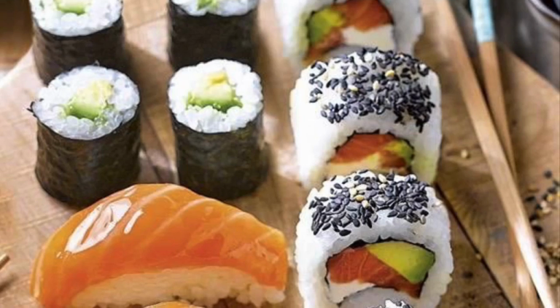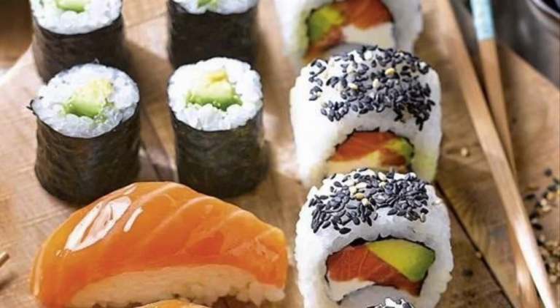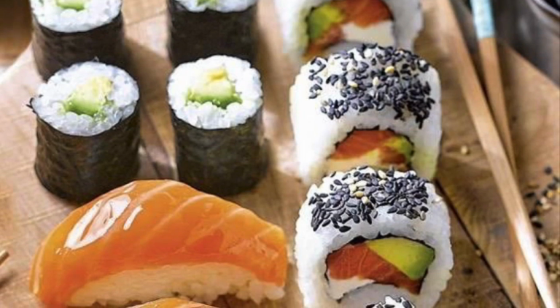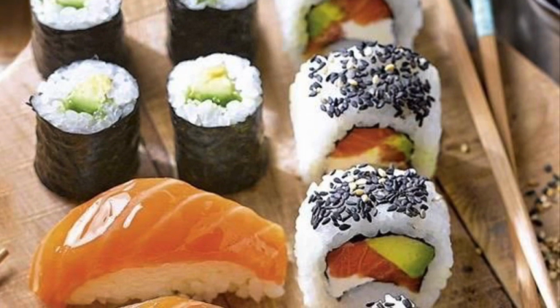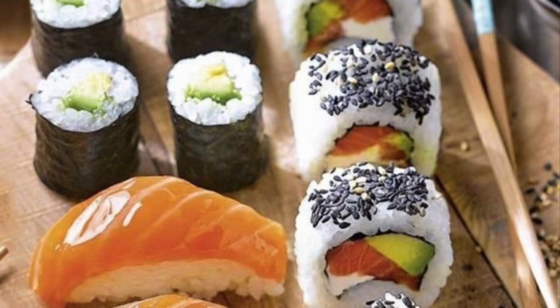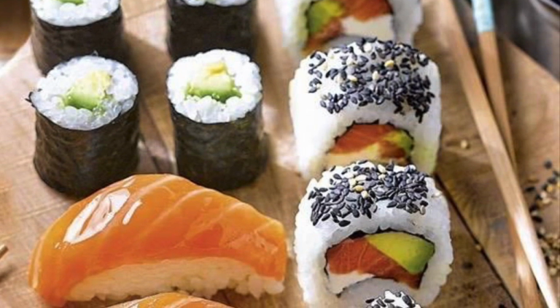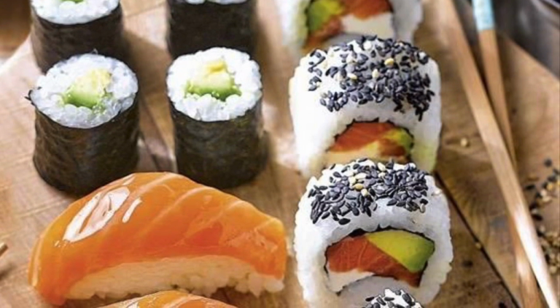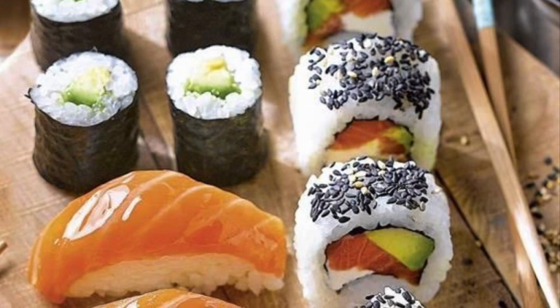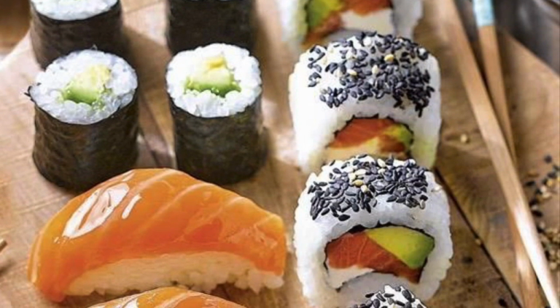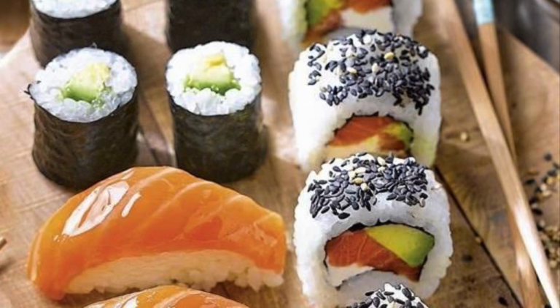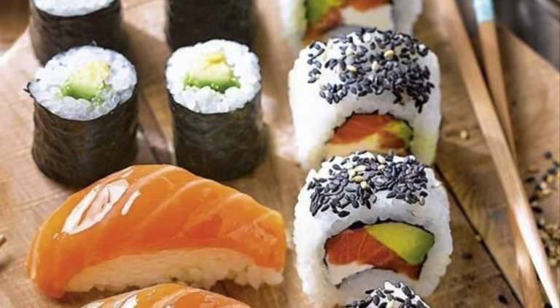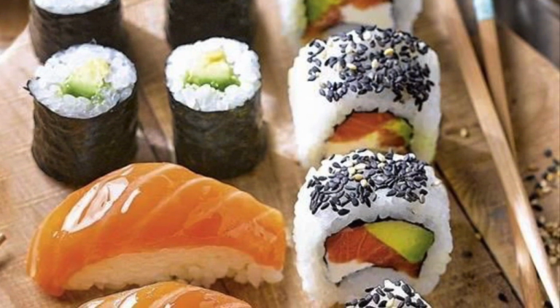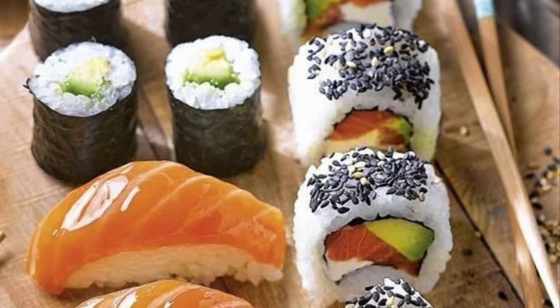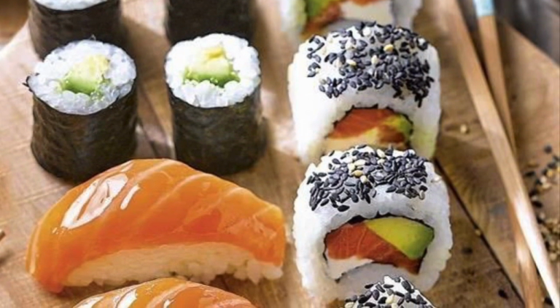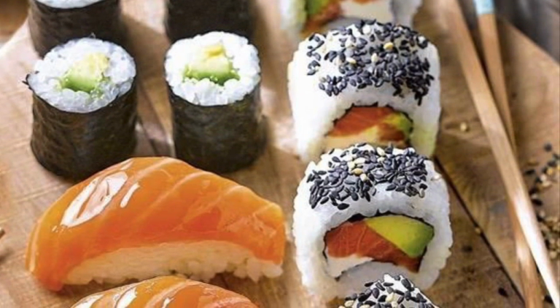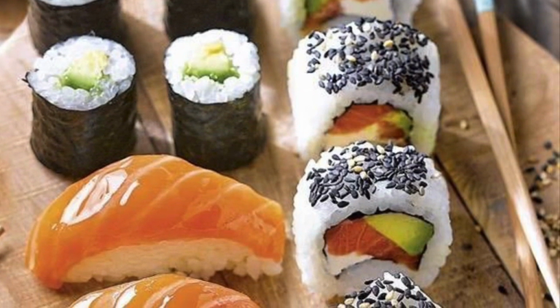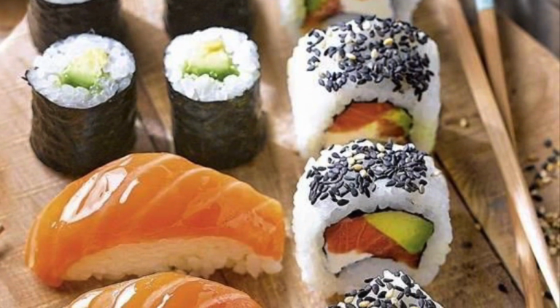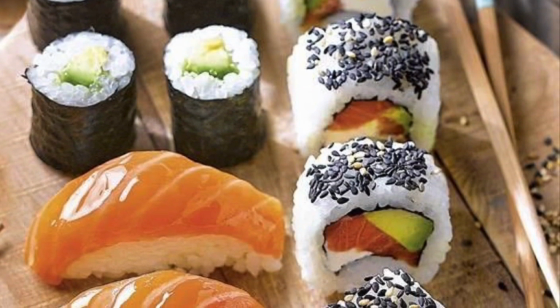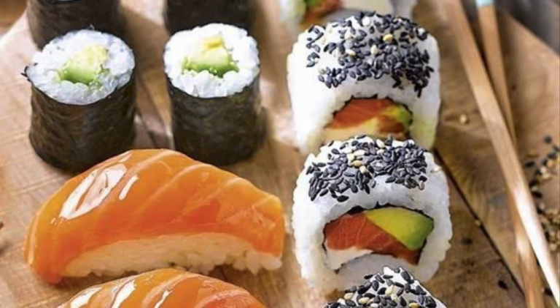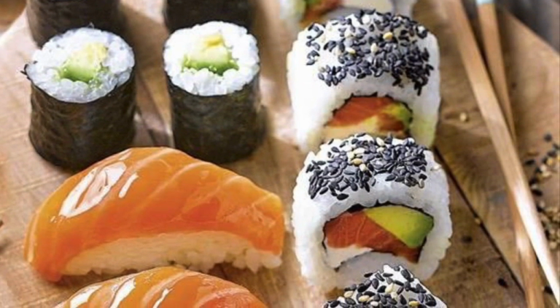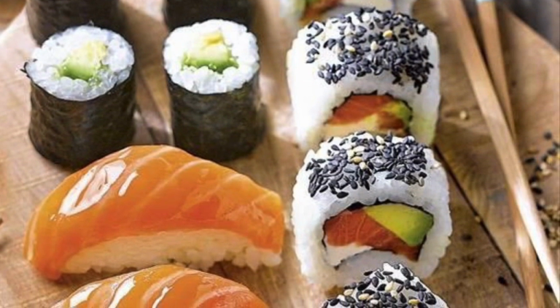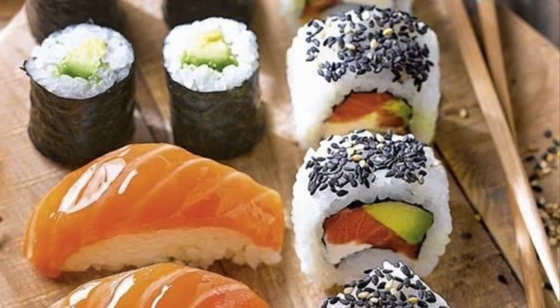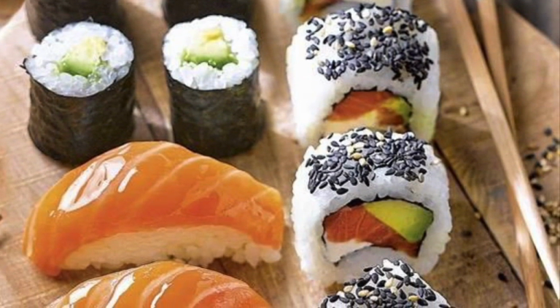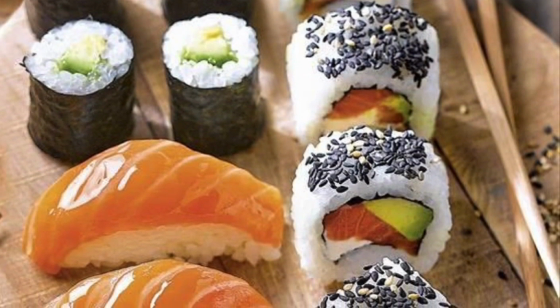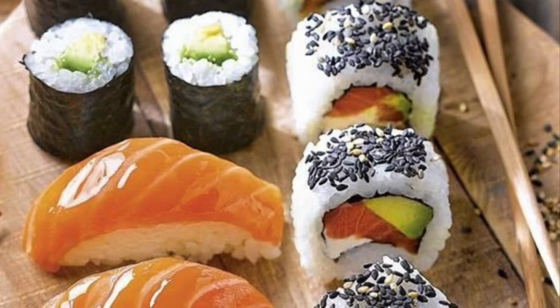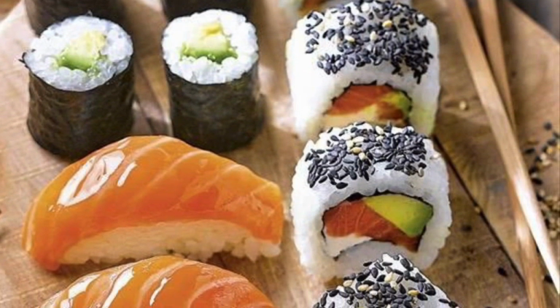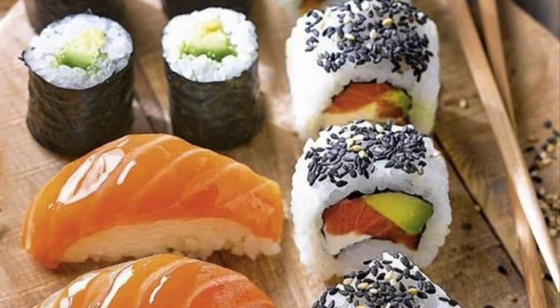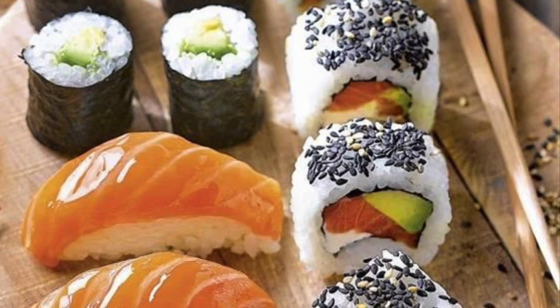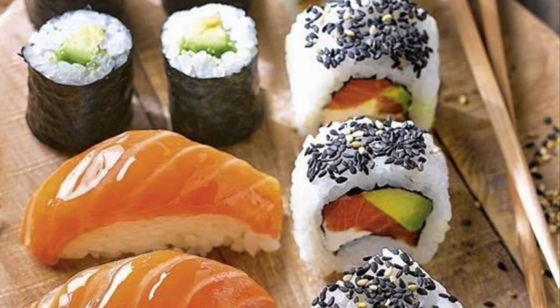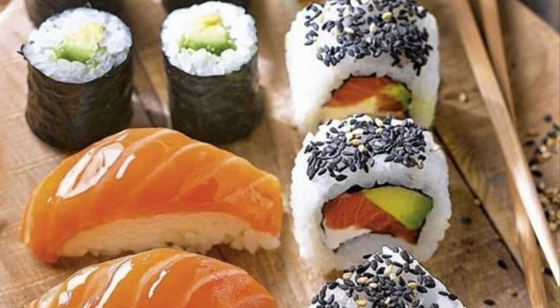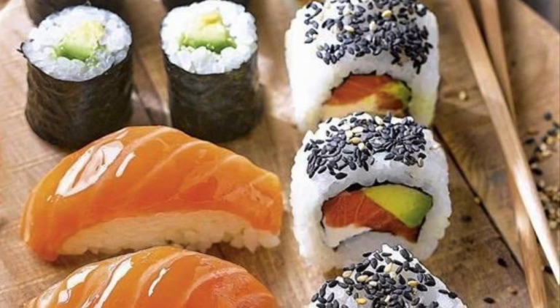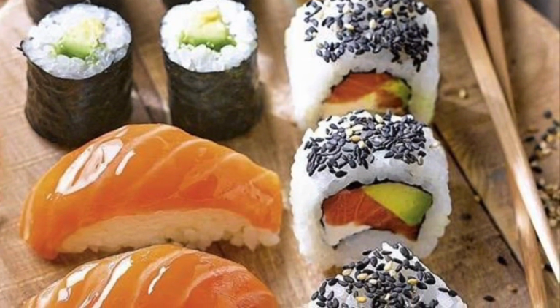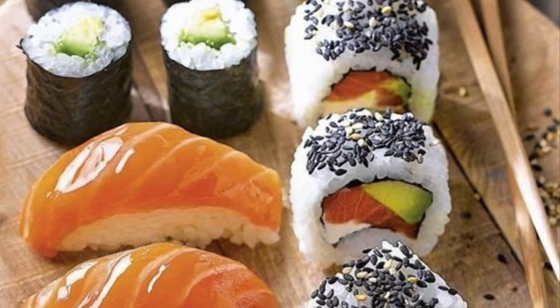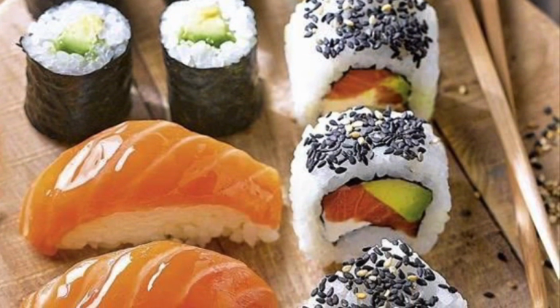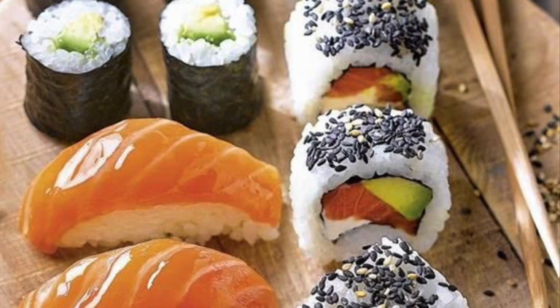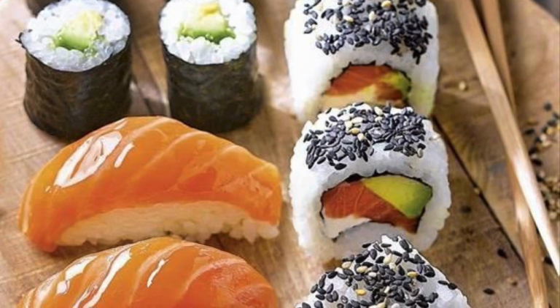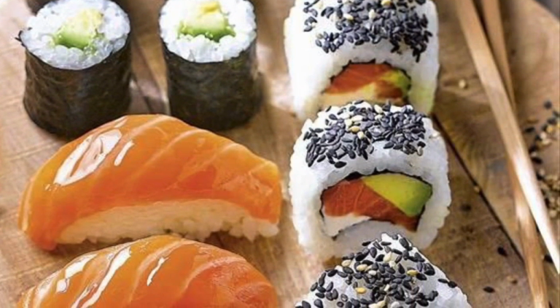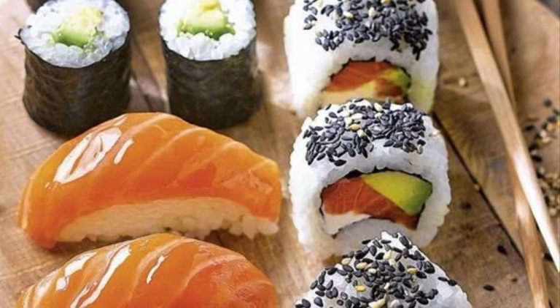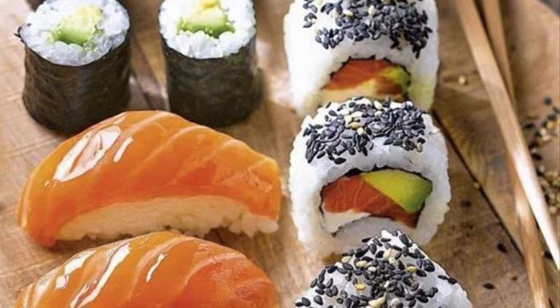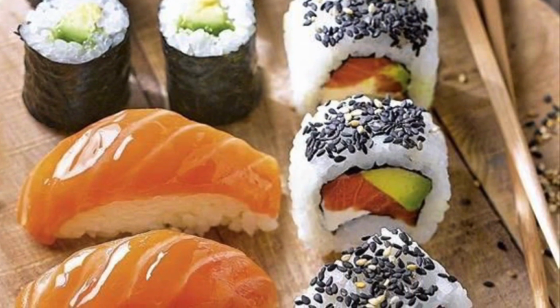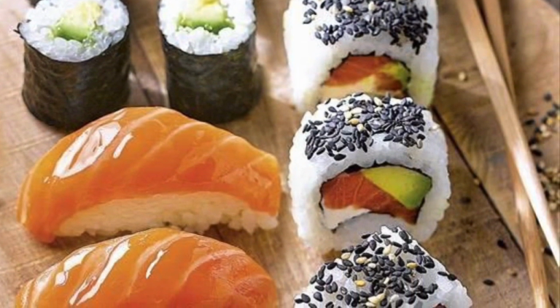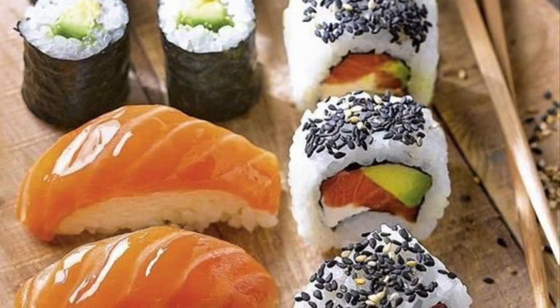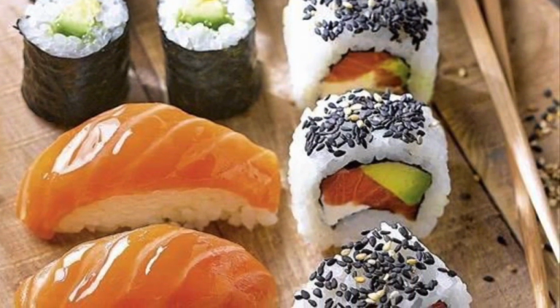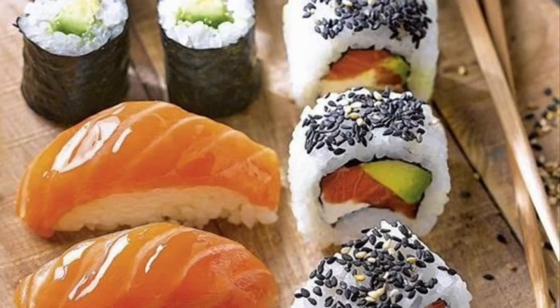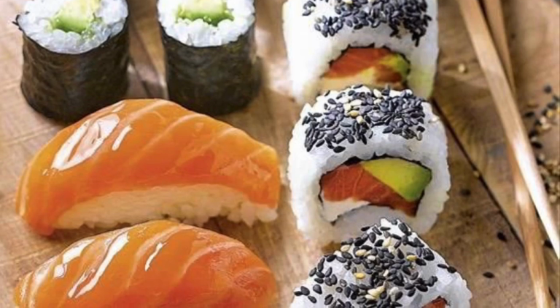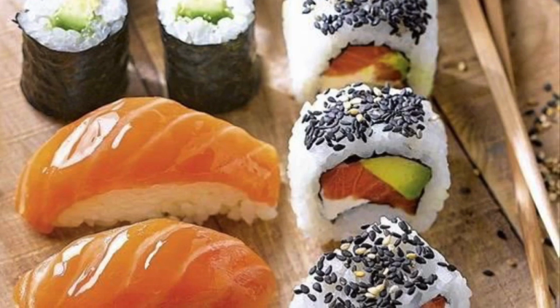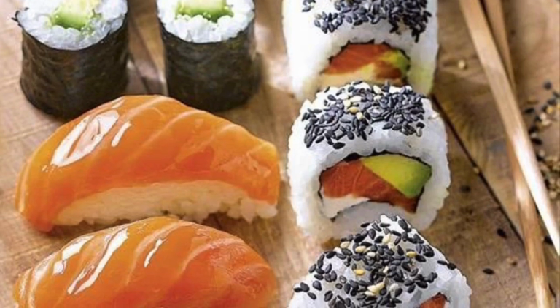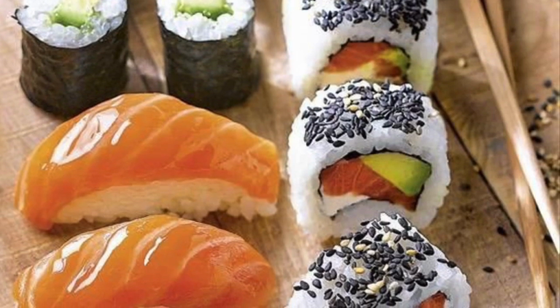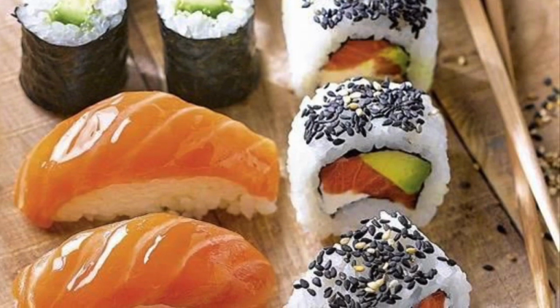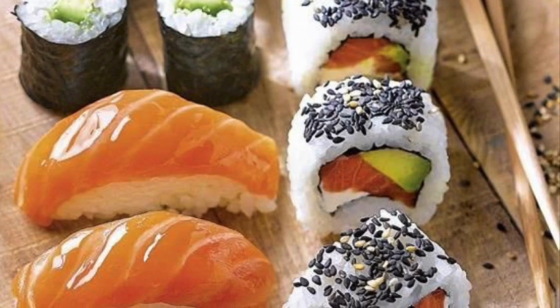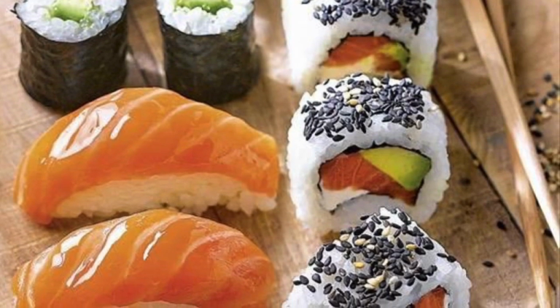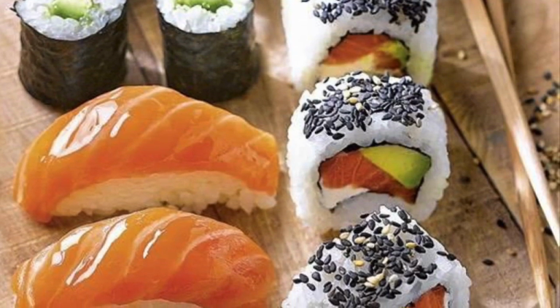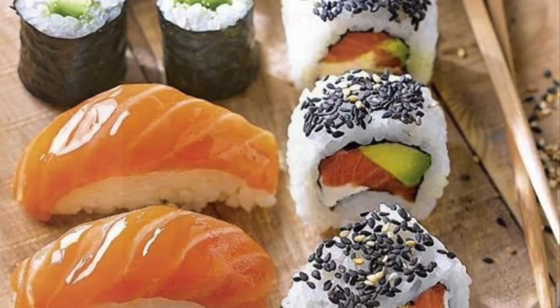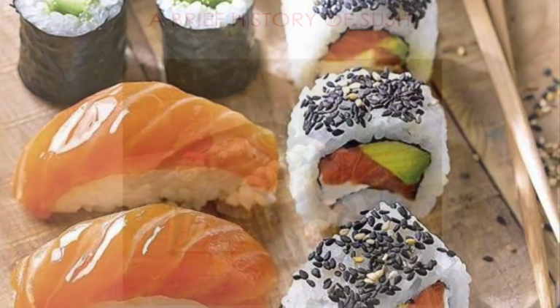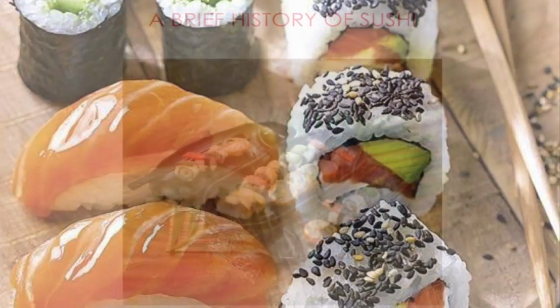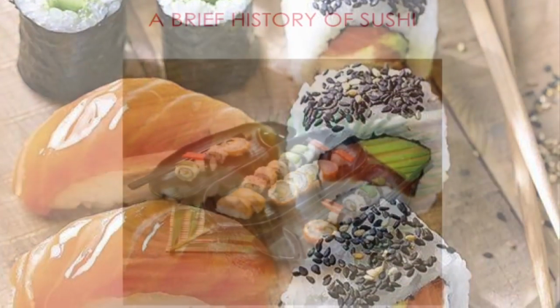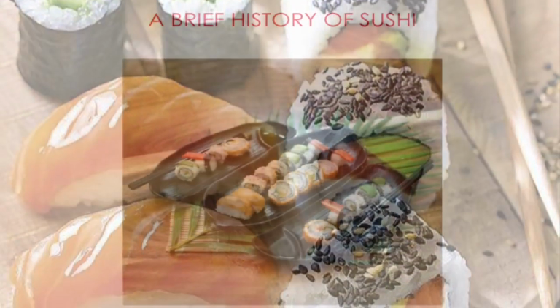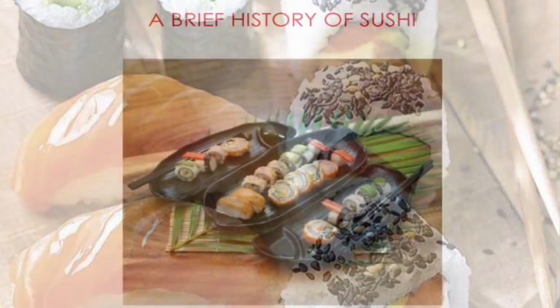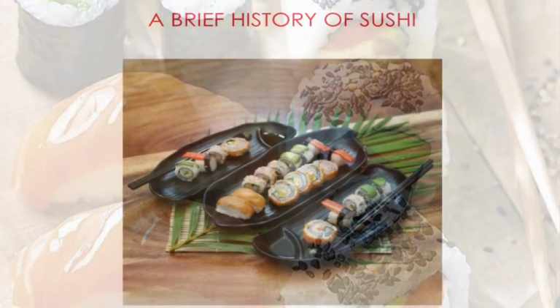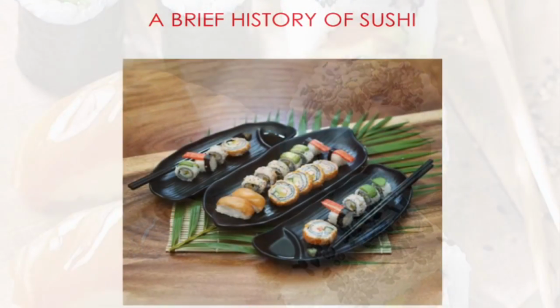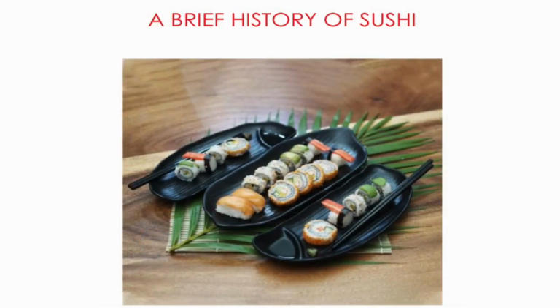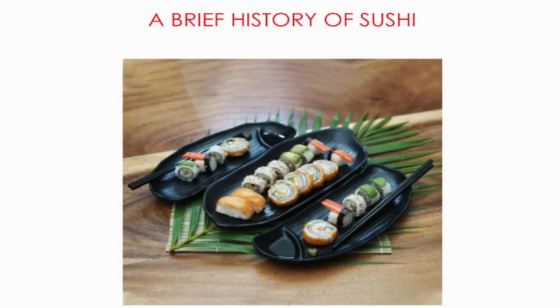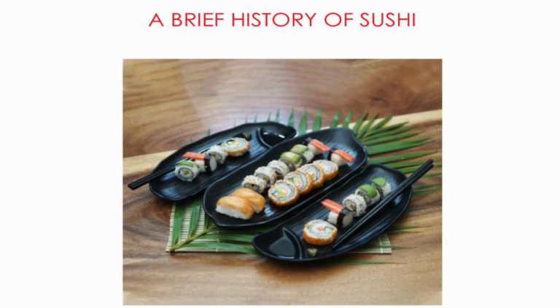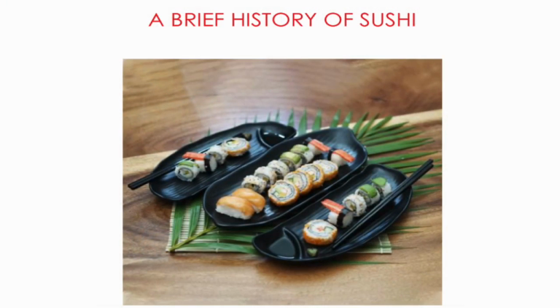Hi everyone, in today's art lesson we're going to be looking at sushi. Yes, art is everywhere.